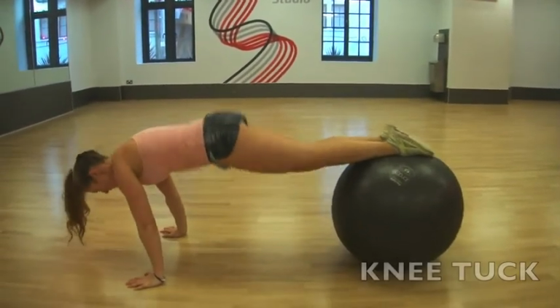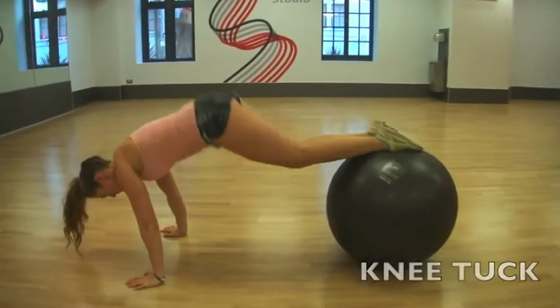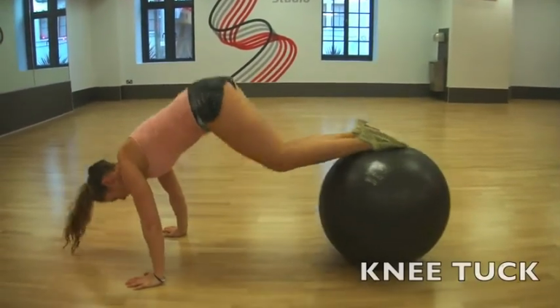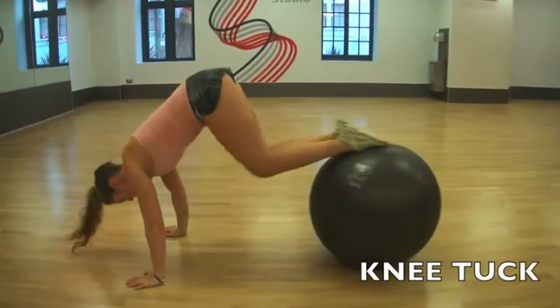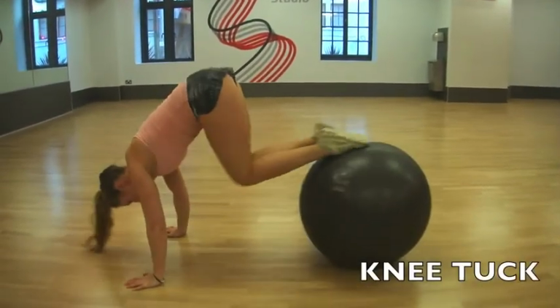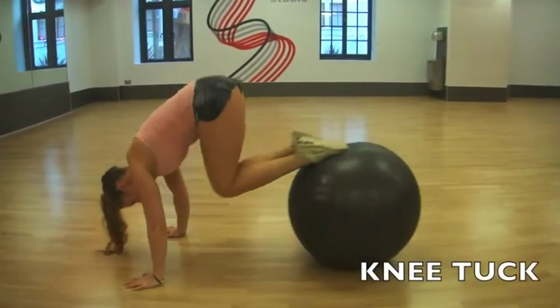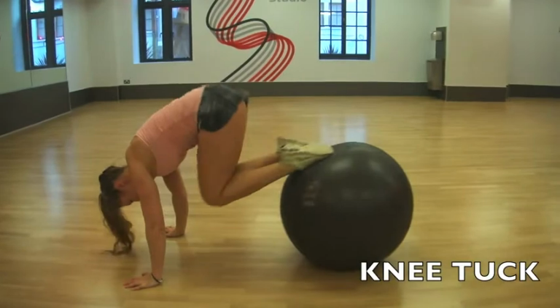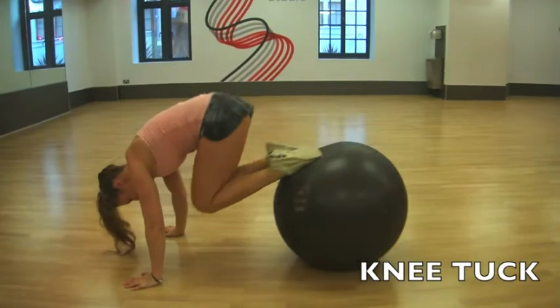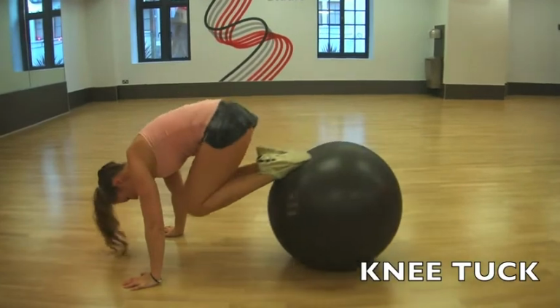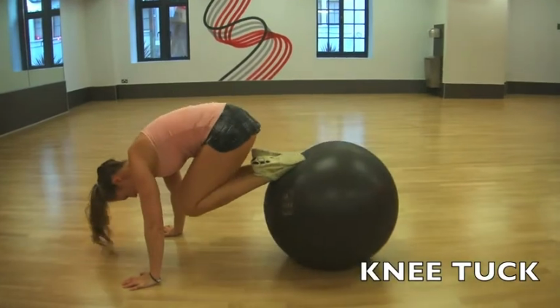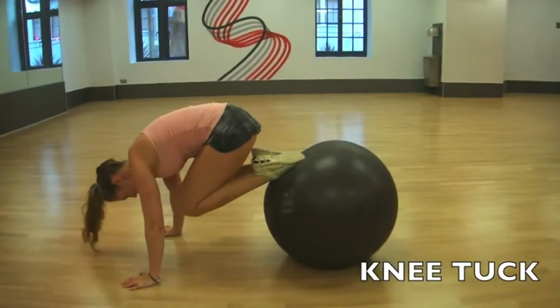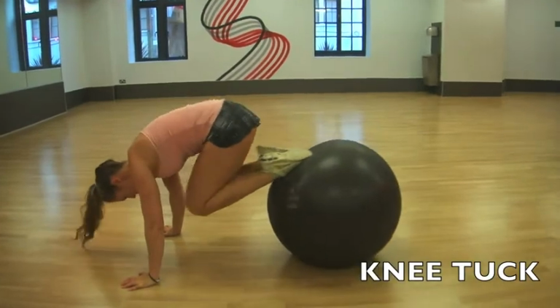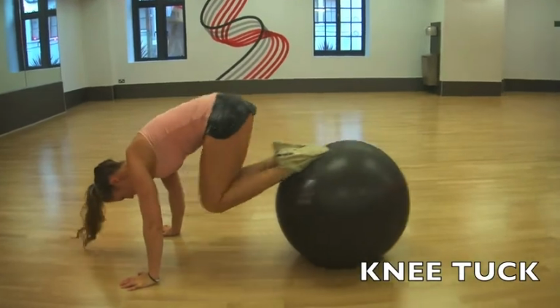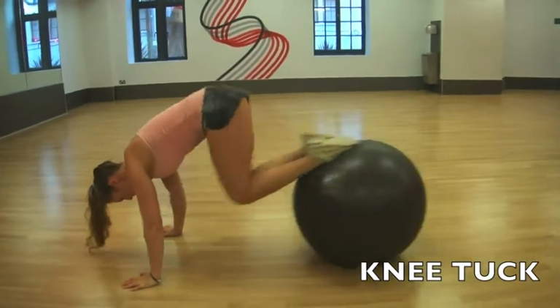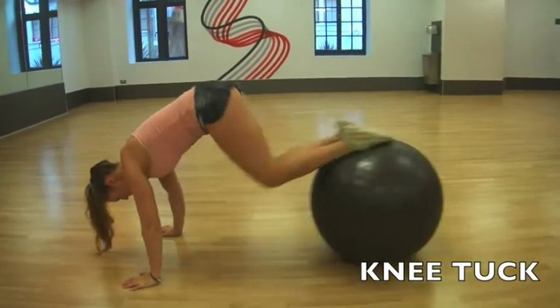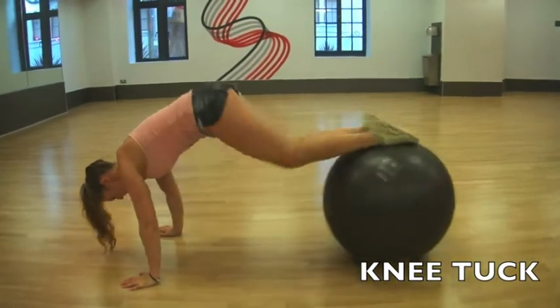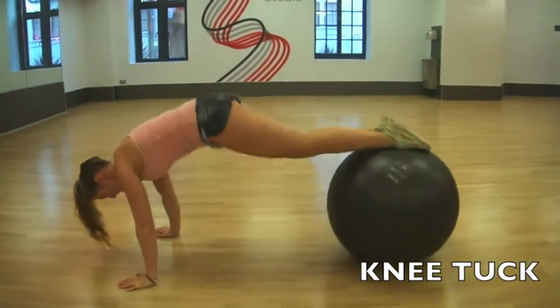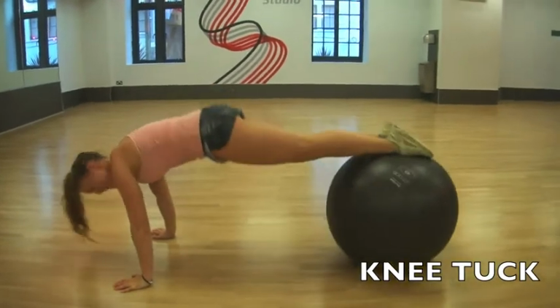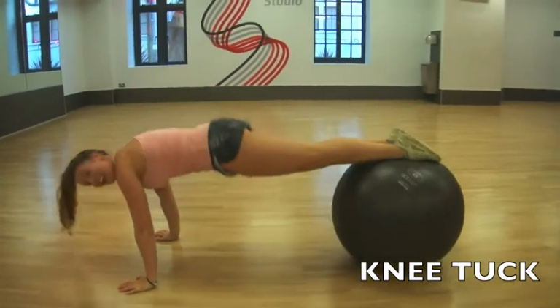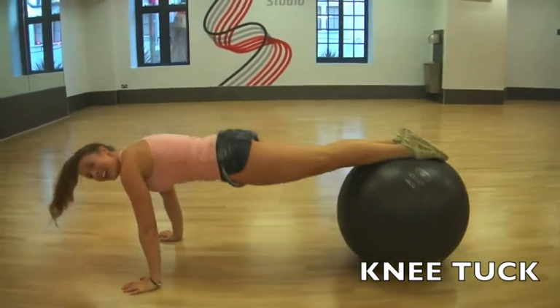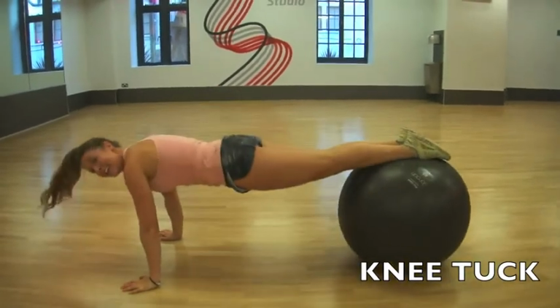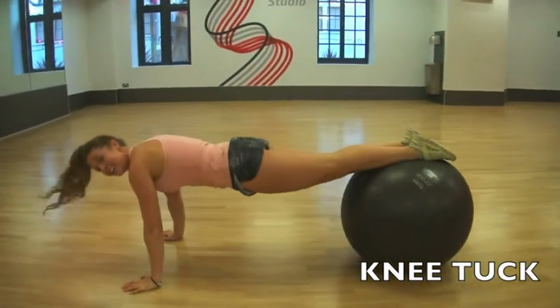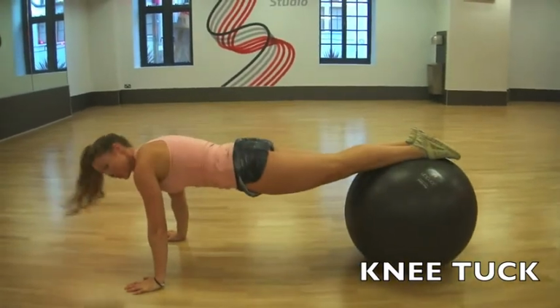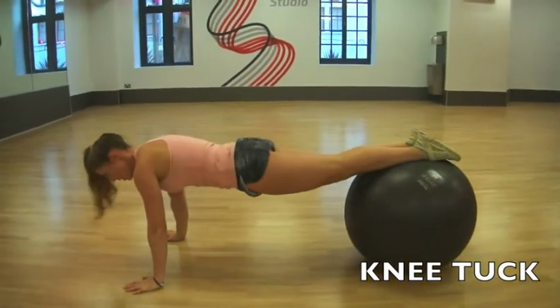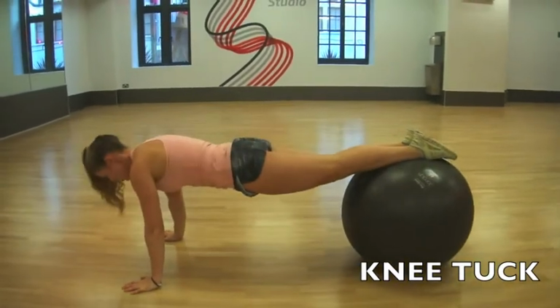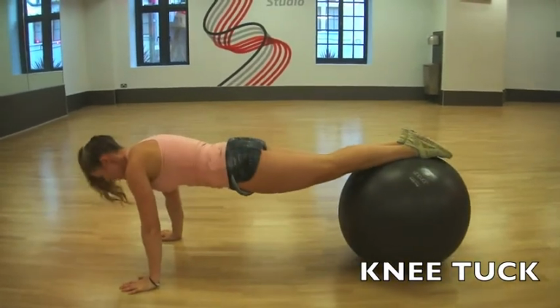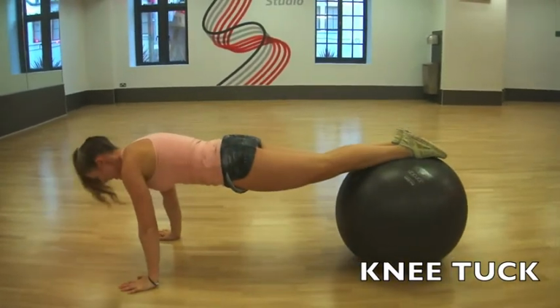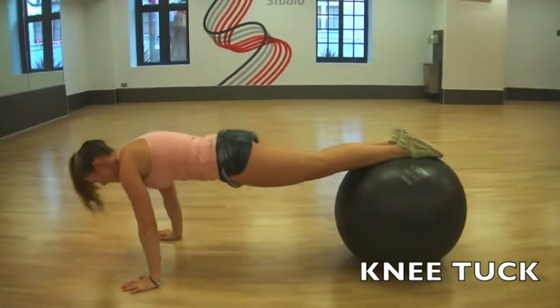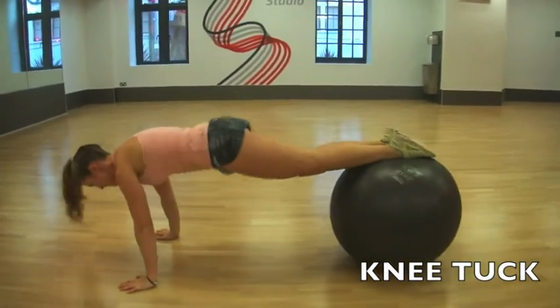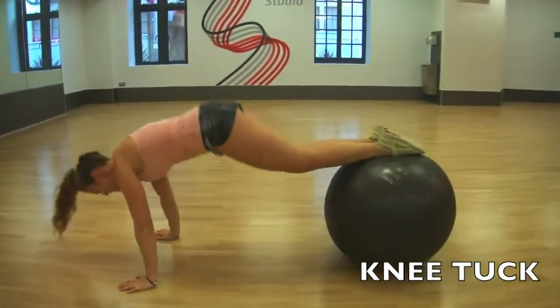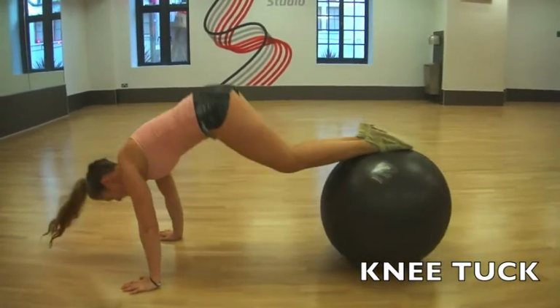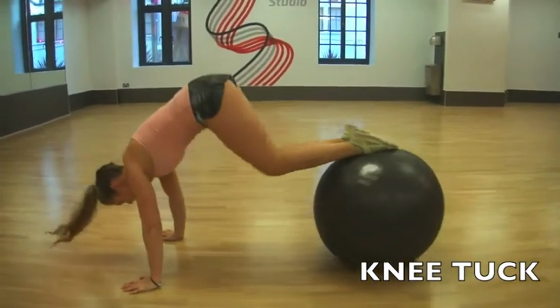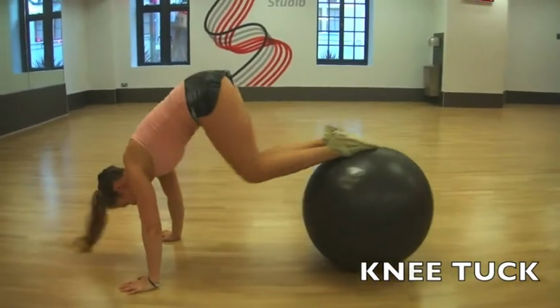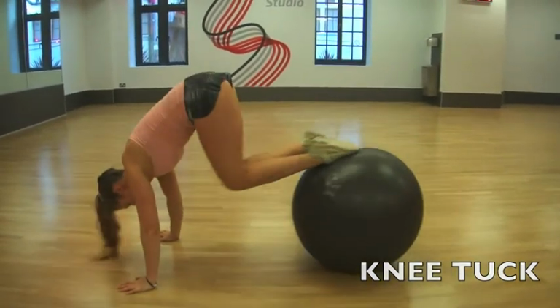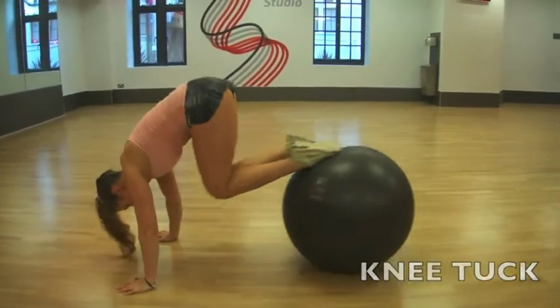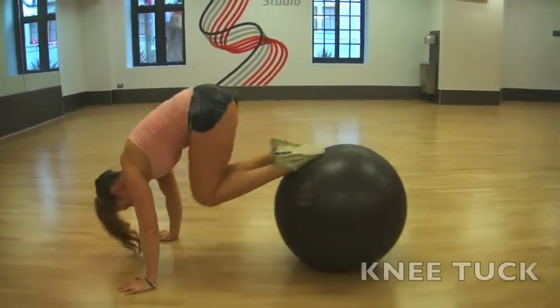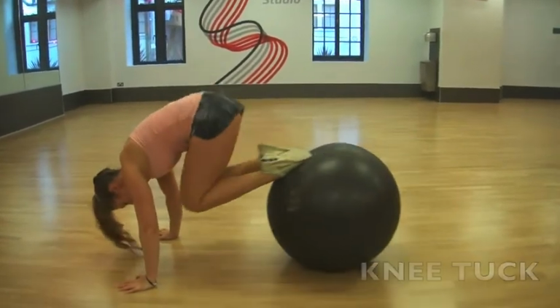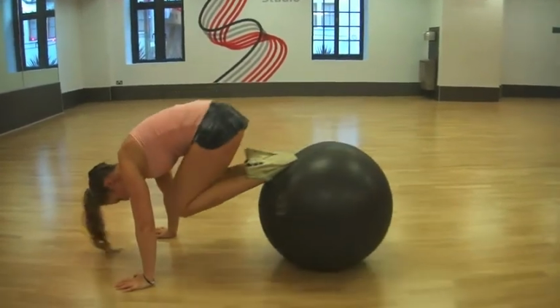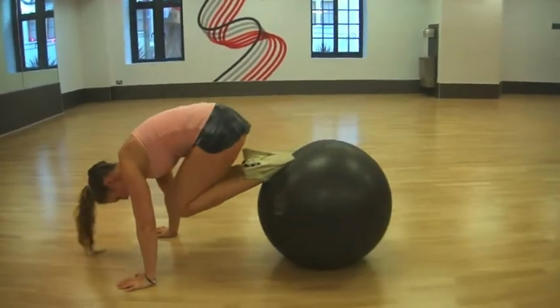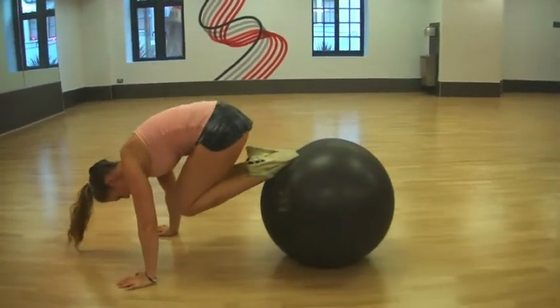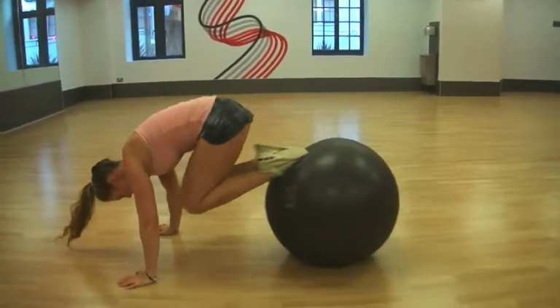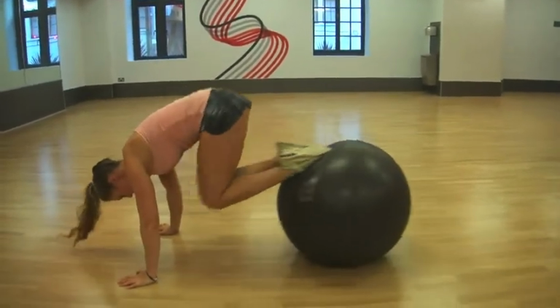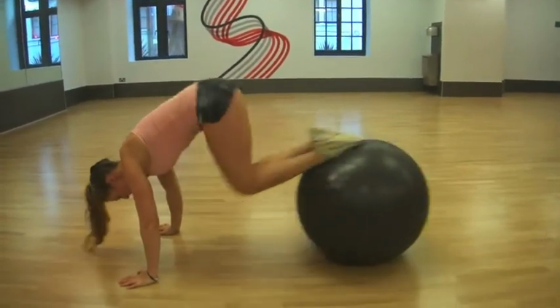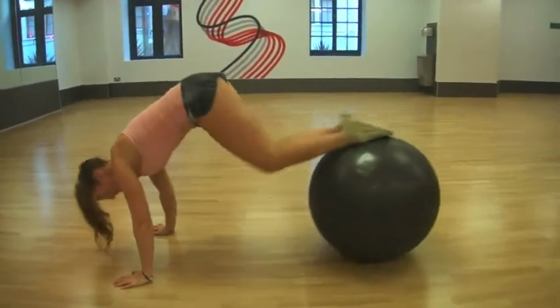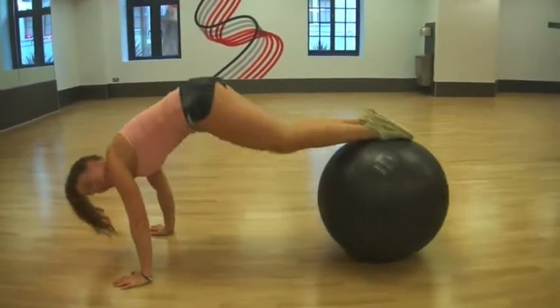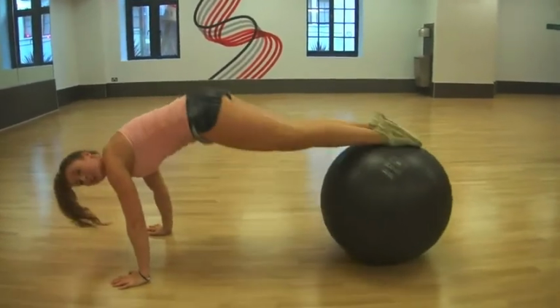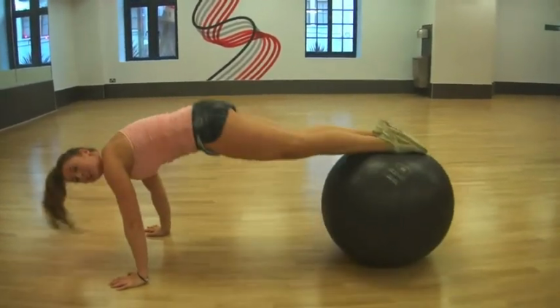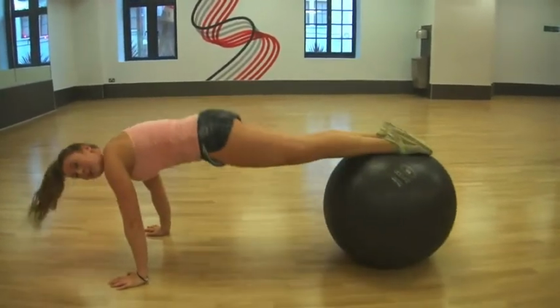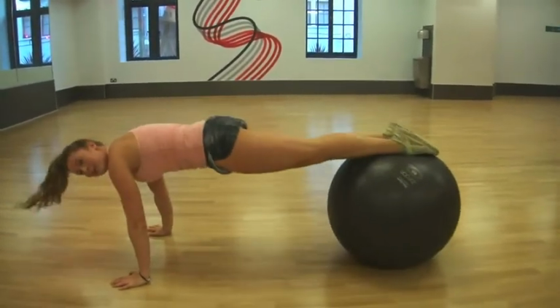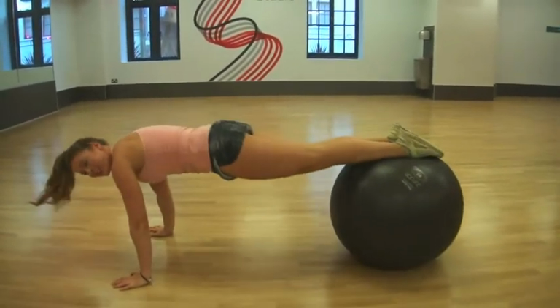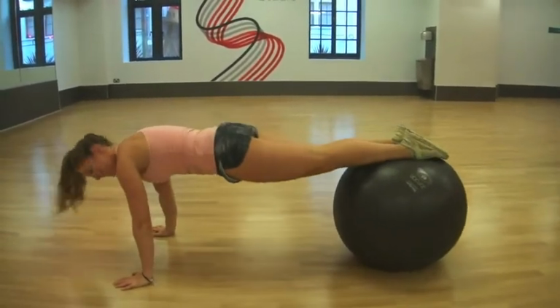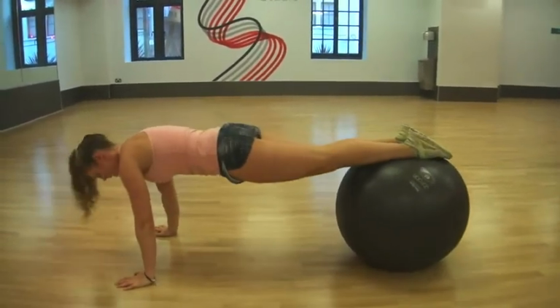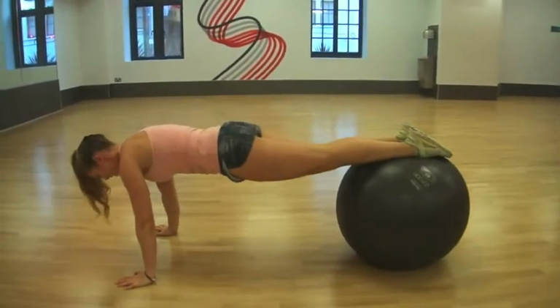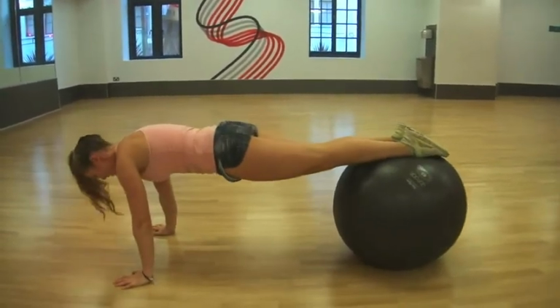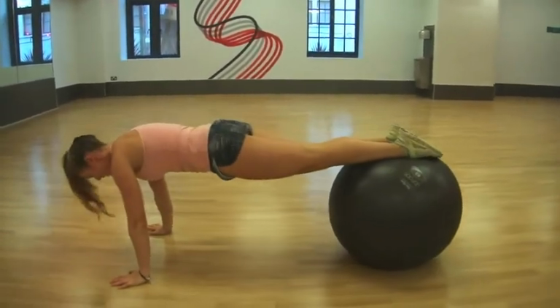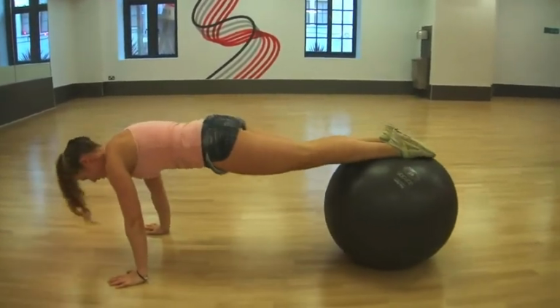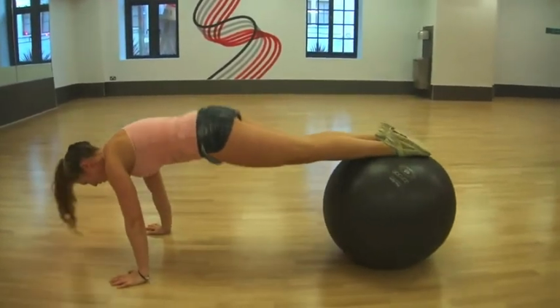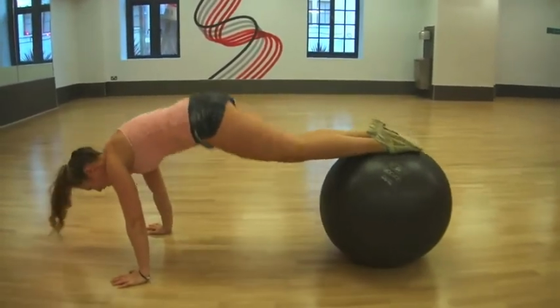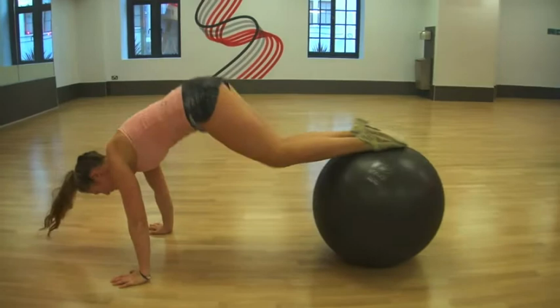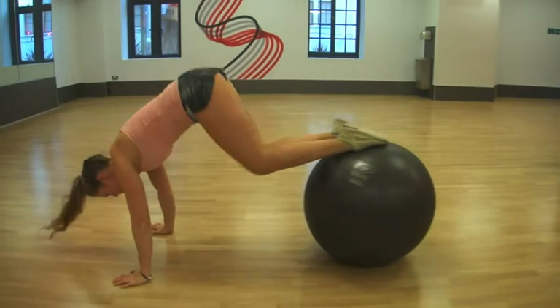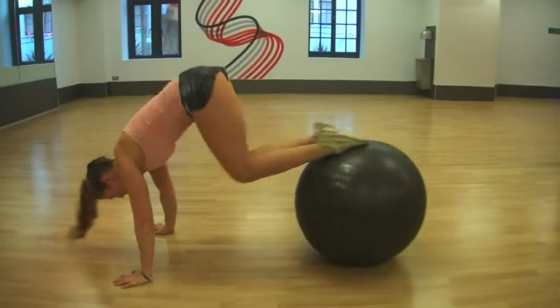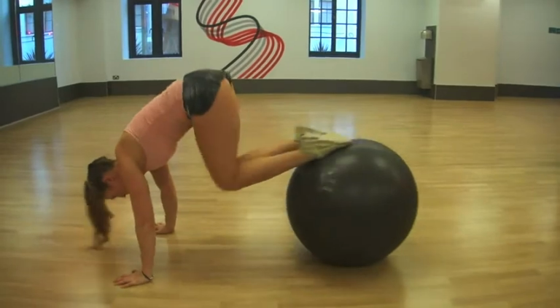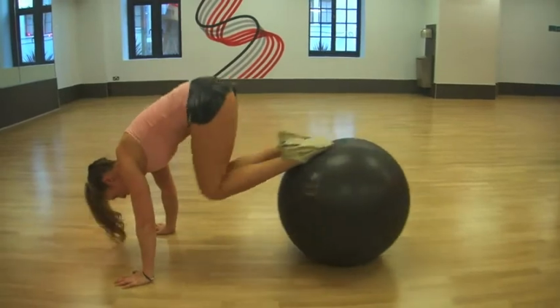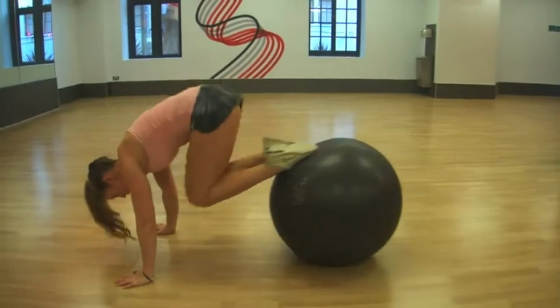The next one is a knee tuck. Bring your knees into your chest, and again, keep your tummy tight and your arms strong.